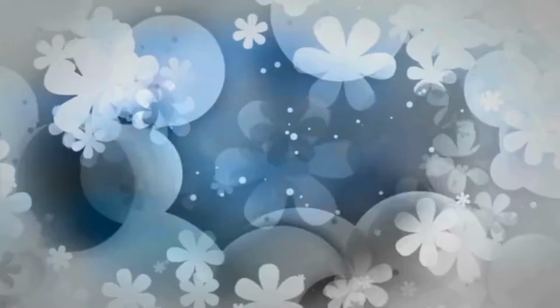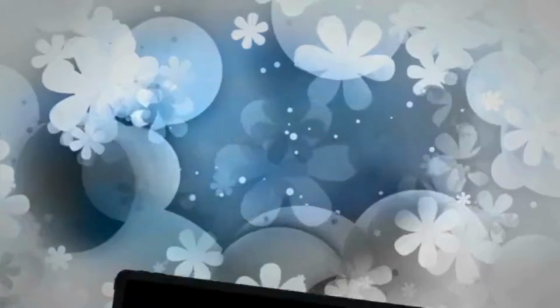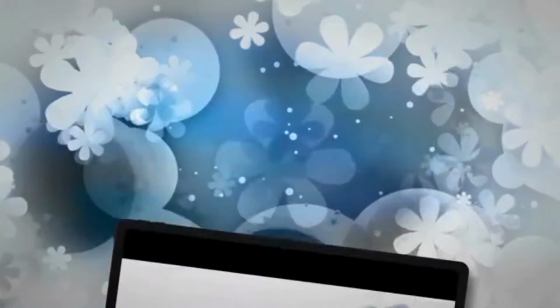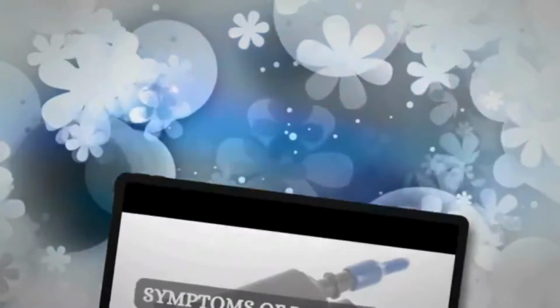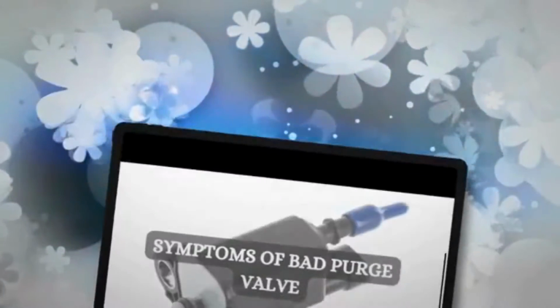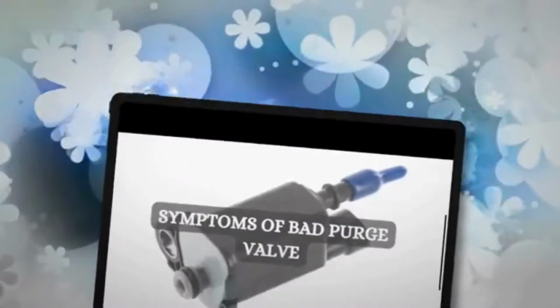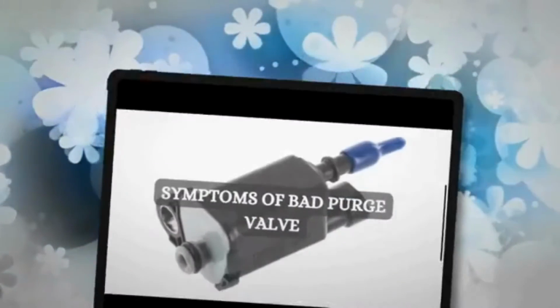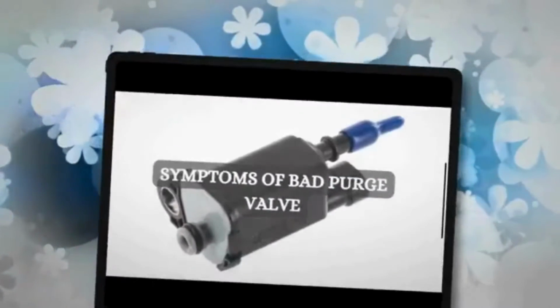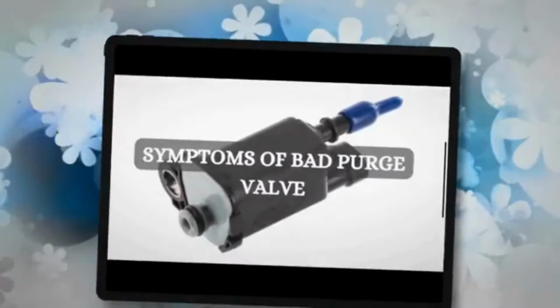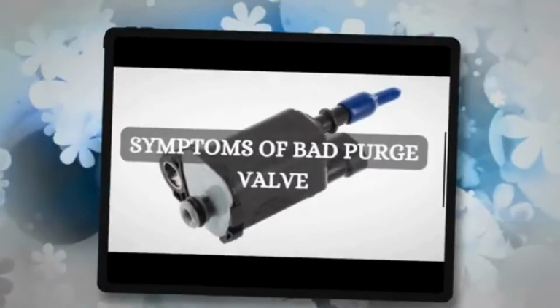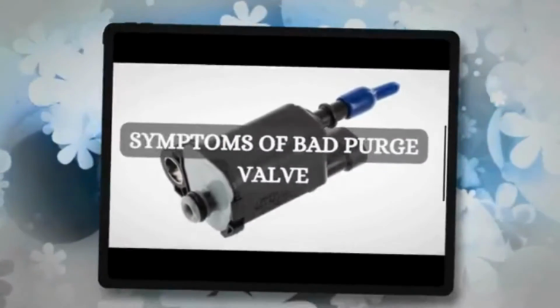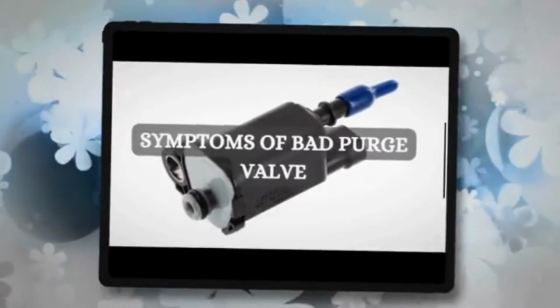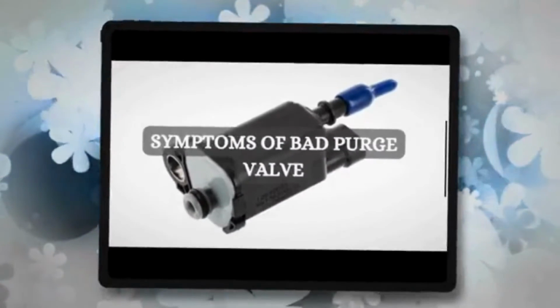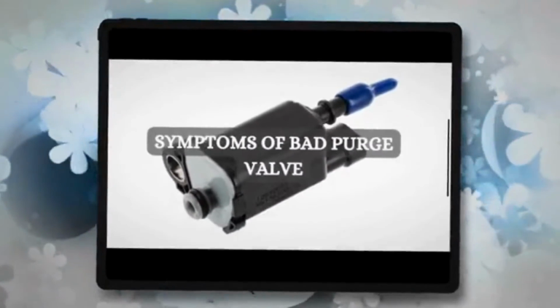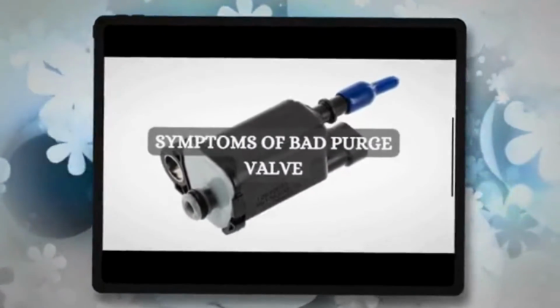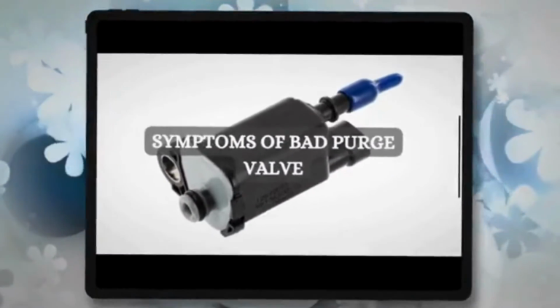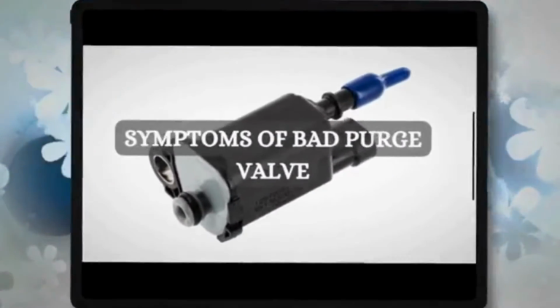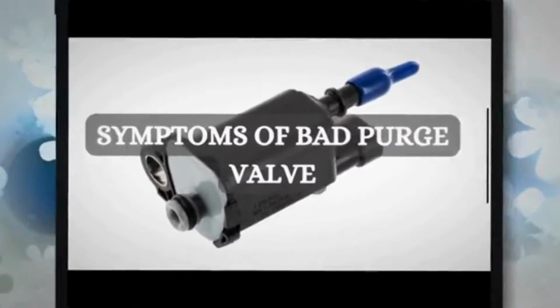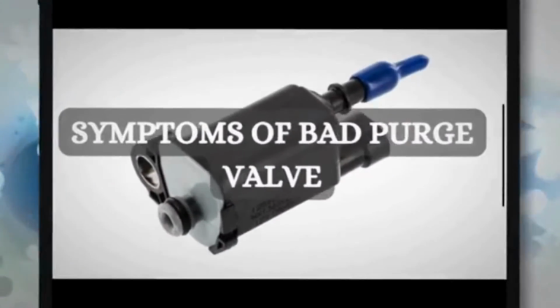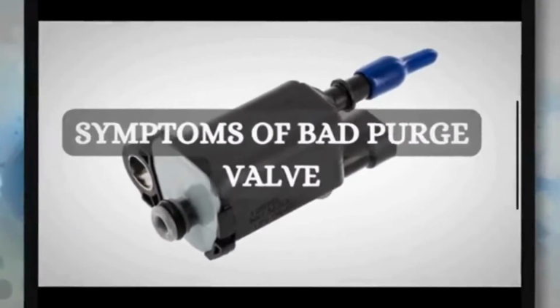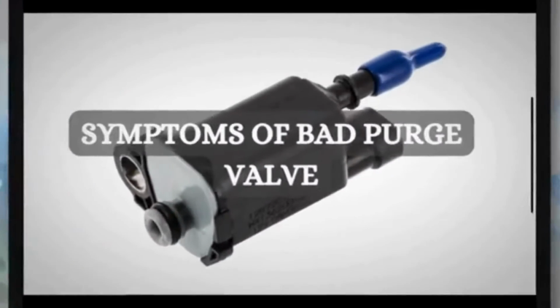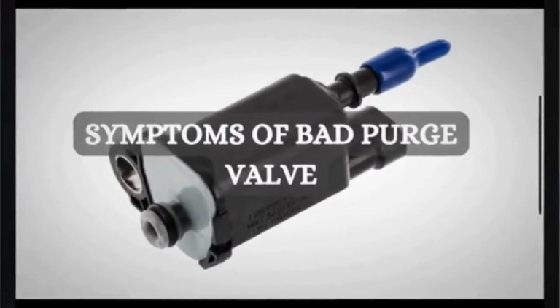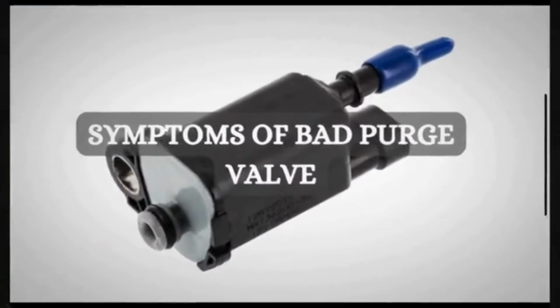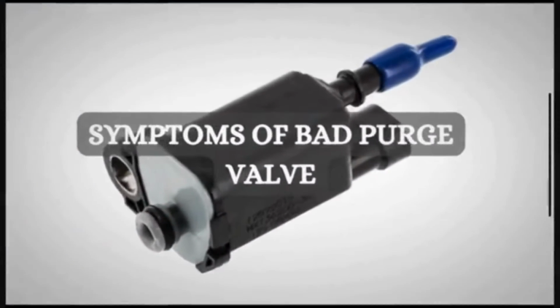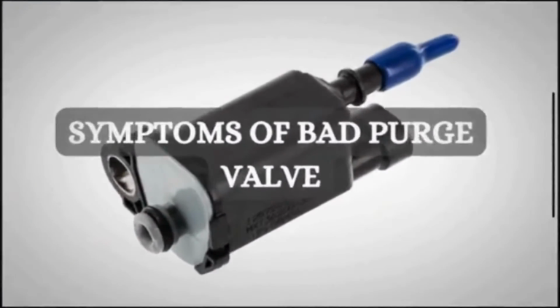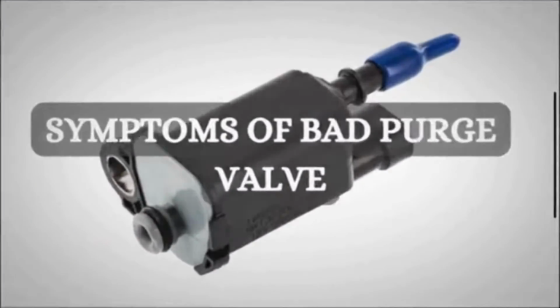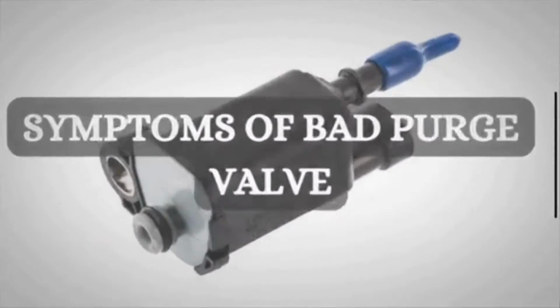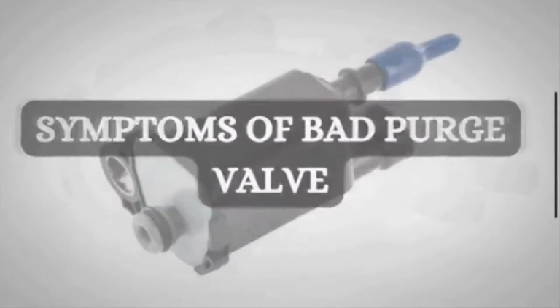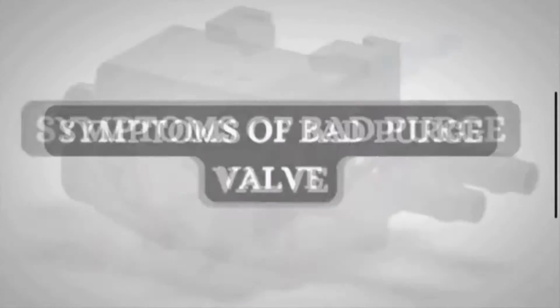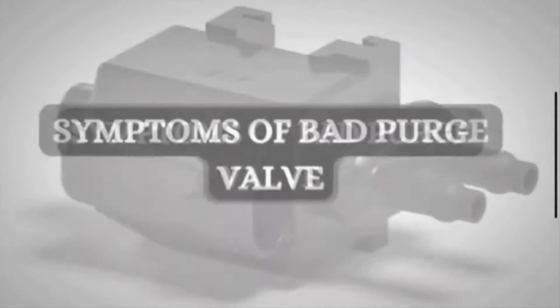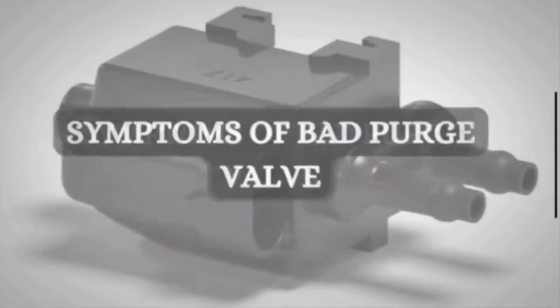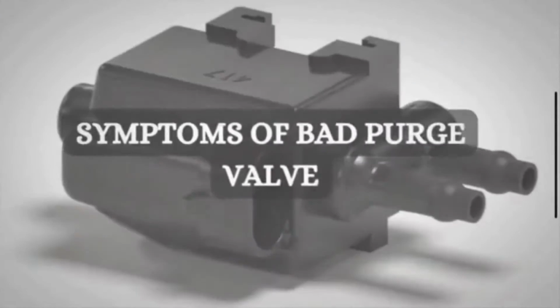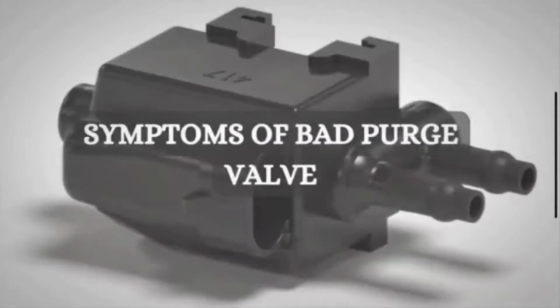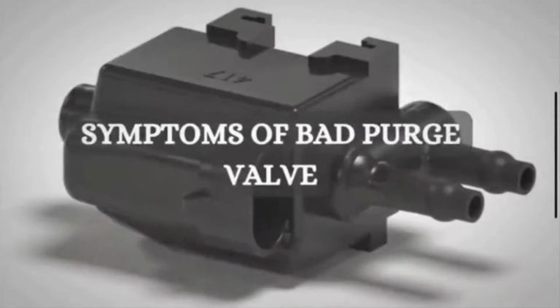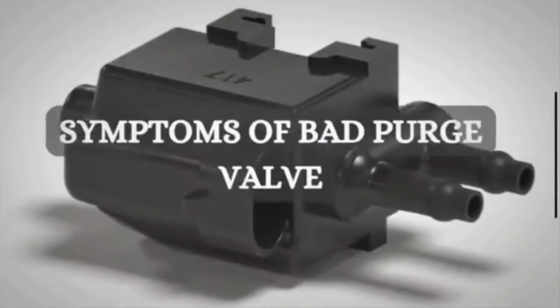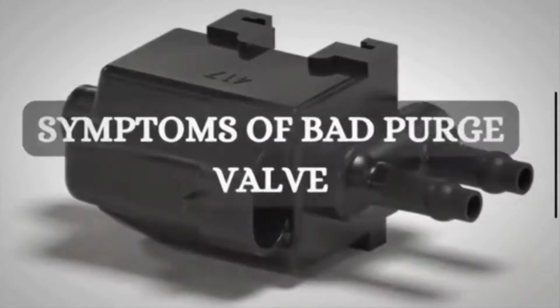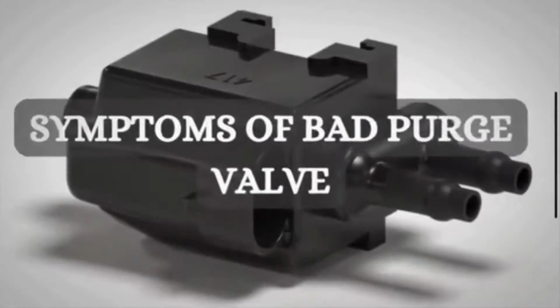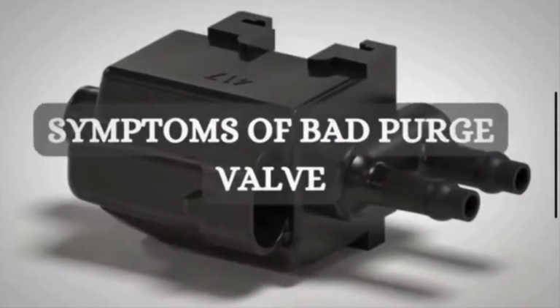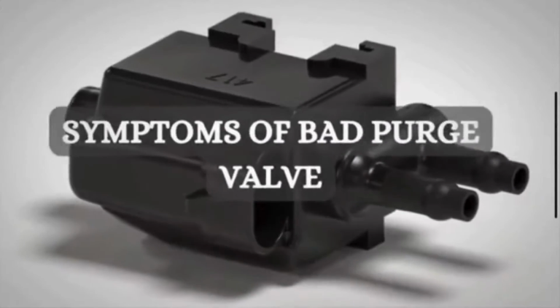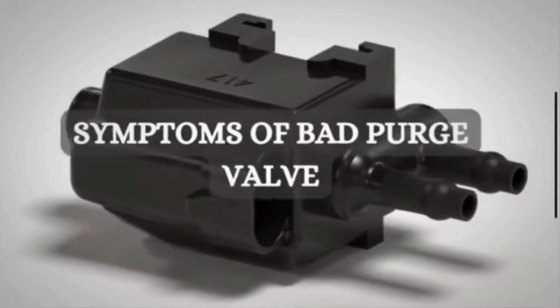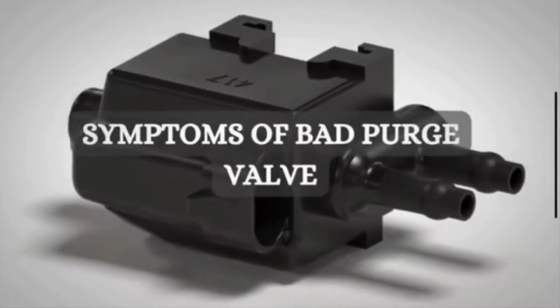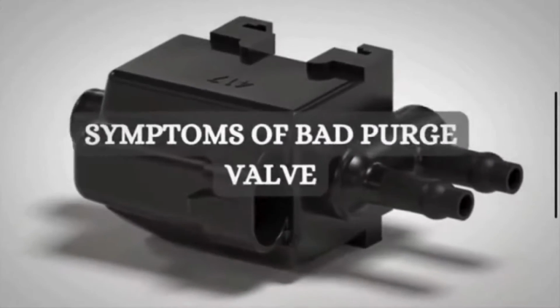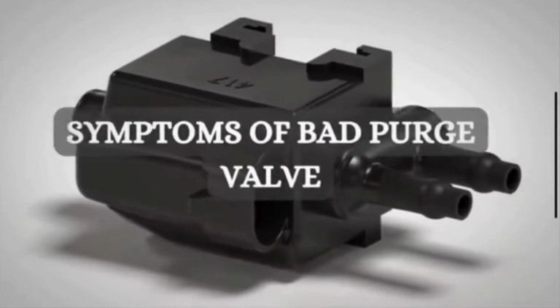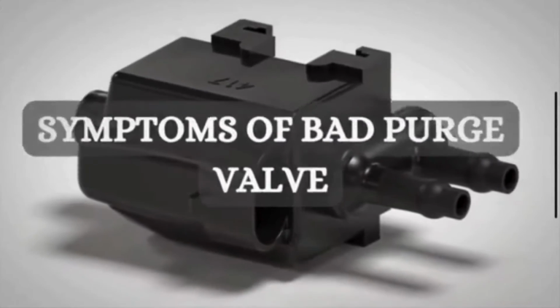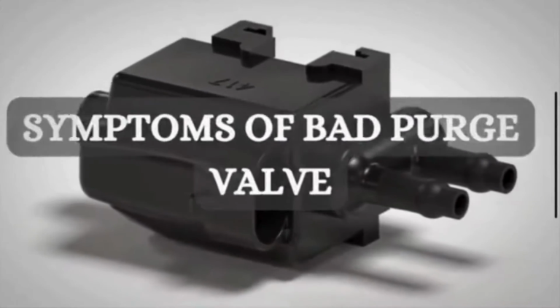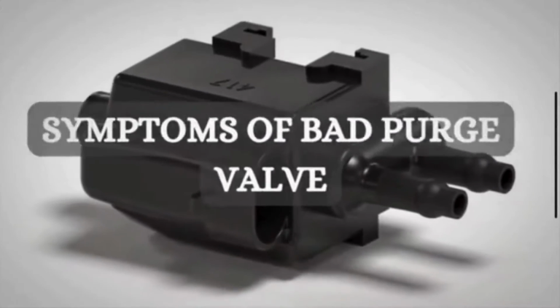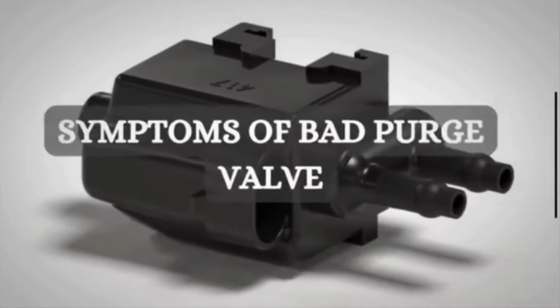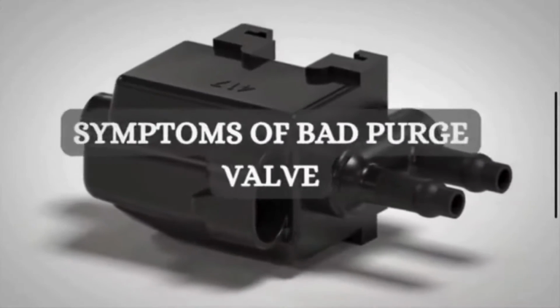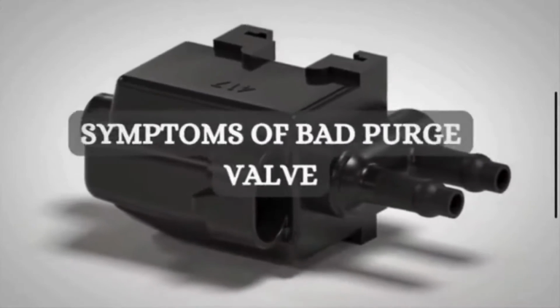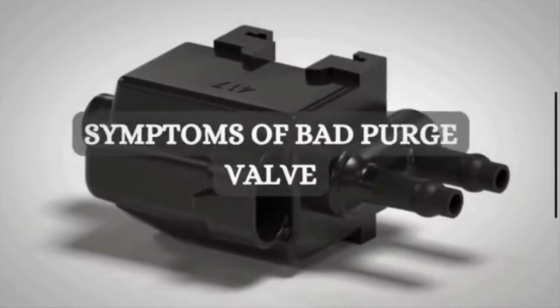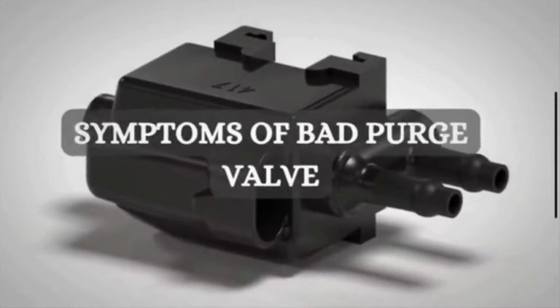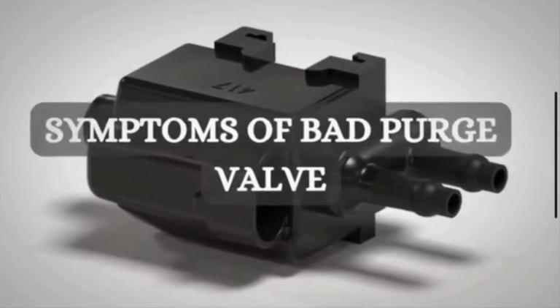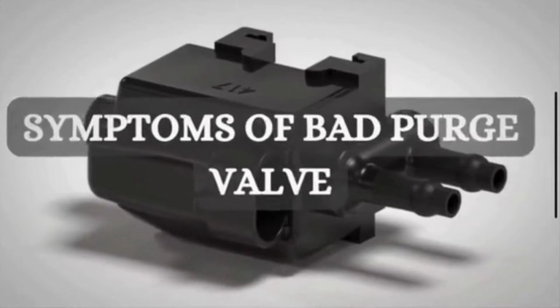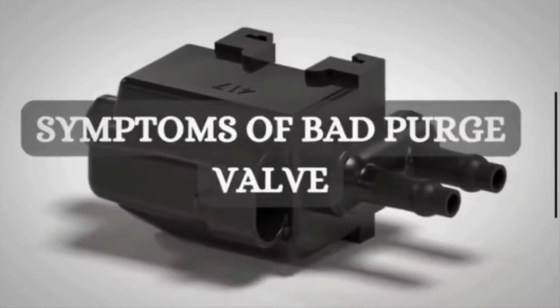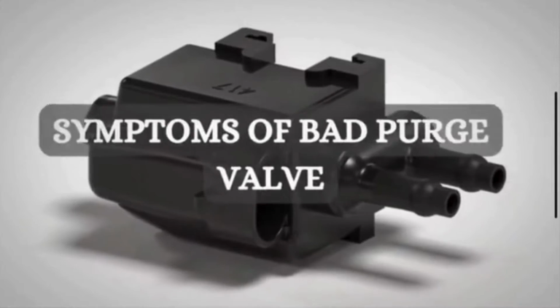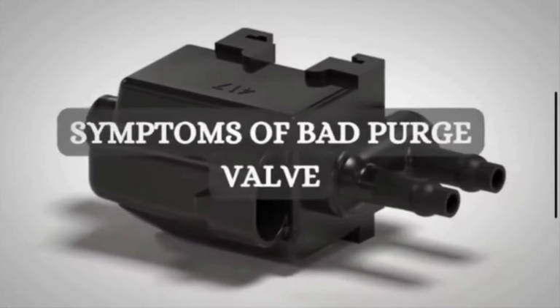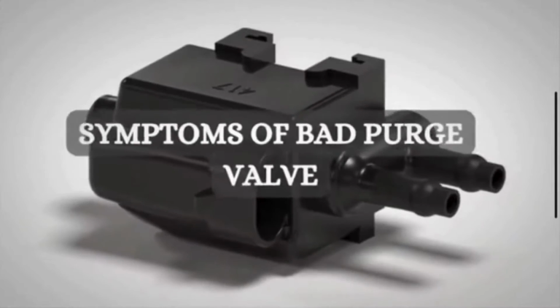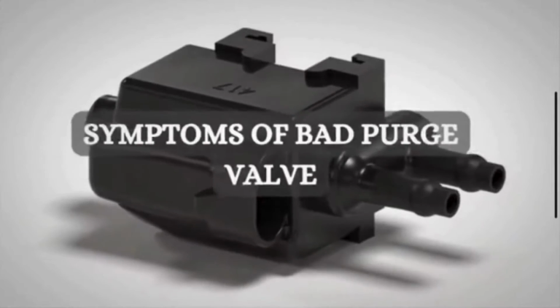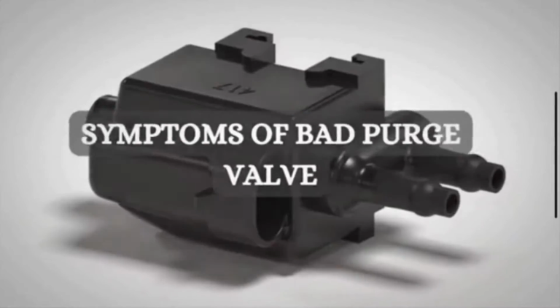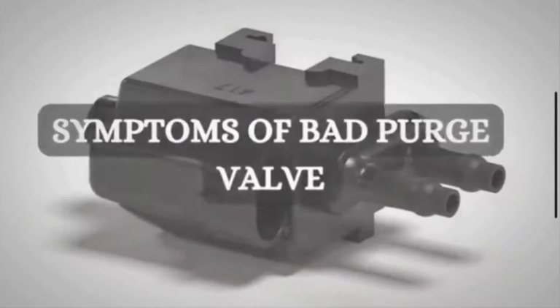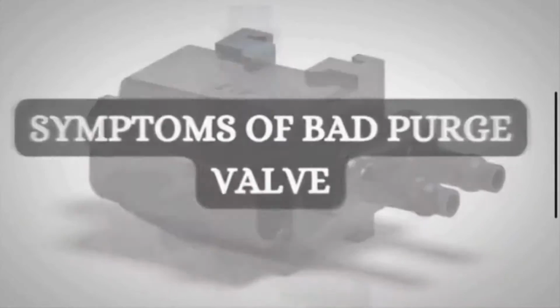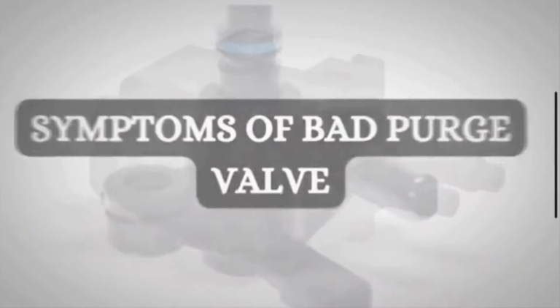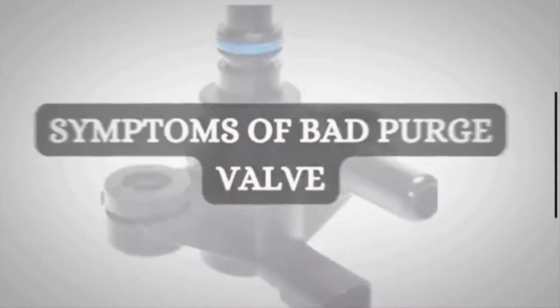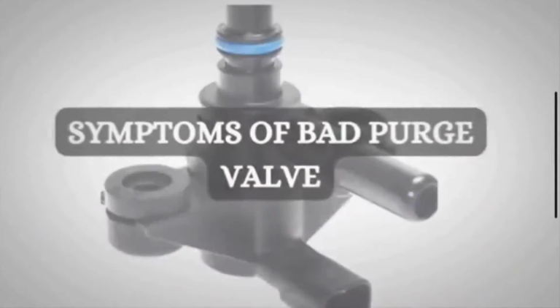Hi guys, welcome to Mechanical Boost. Today we are going to discuss the symptoms of a bad purge valve.